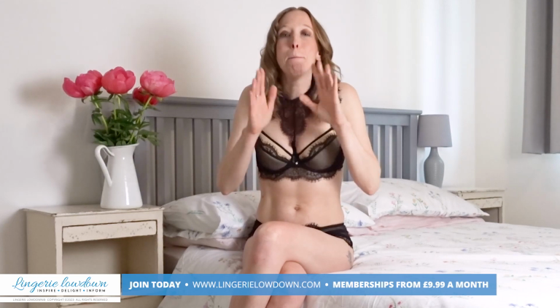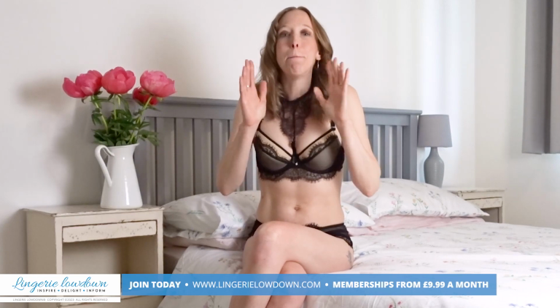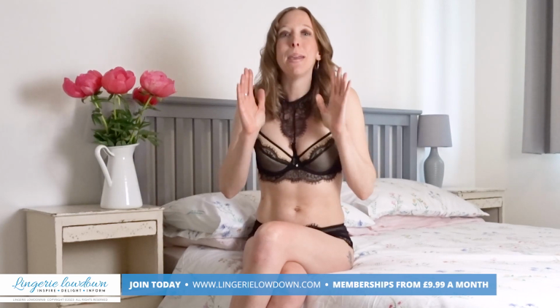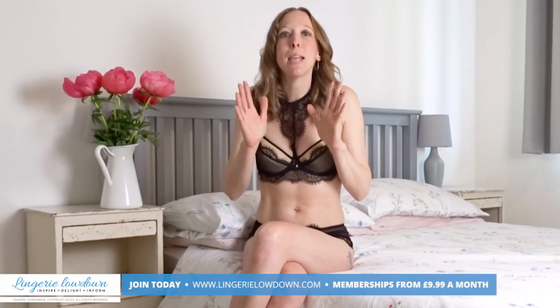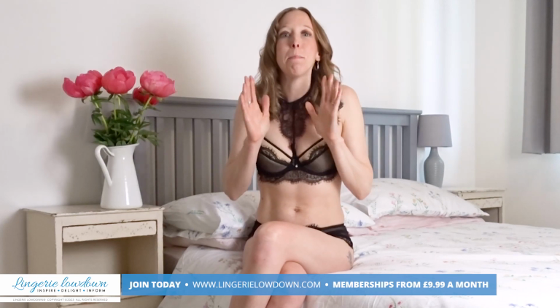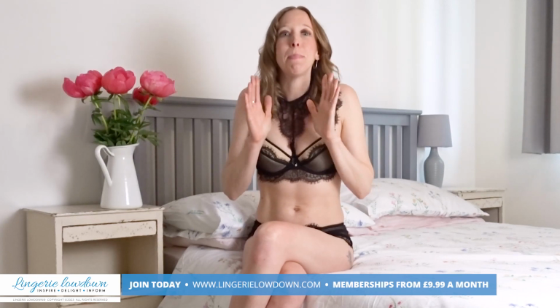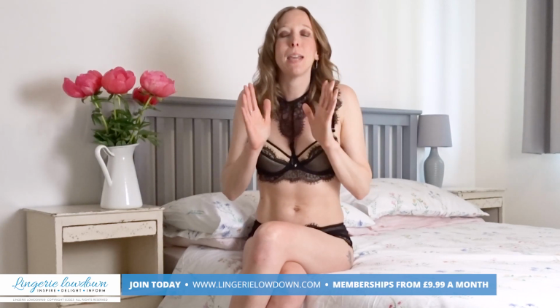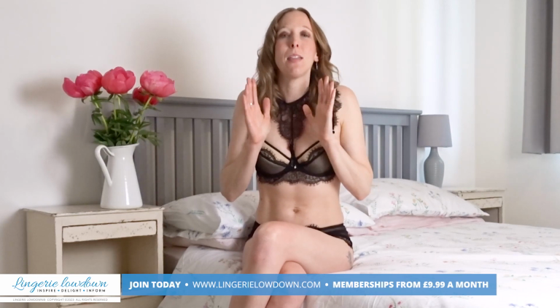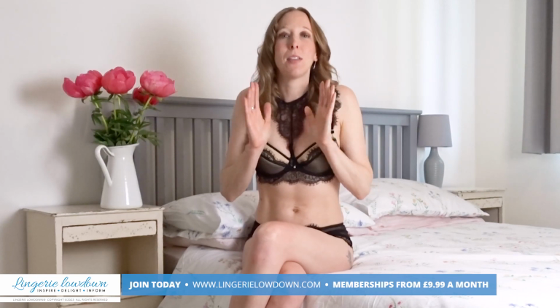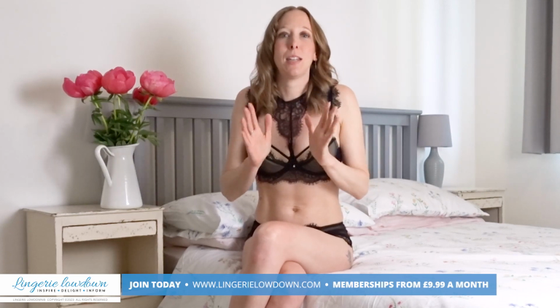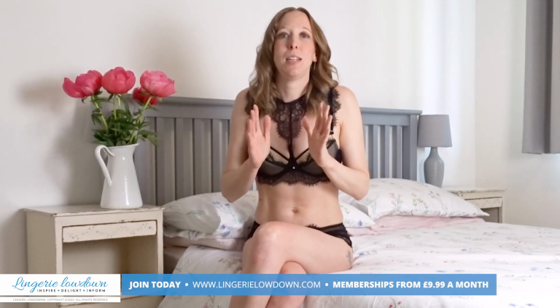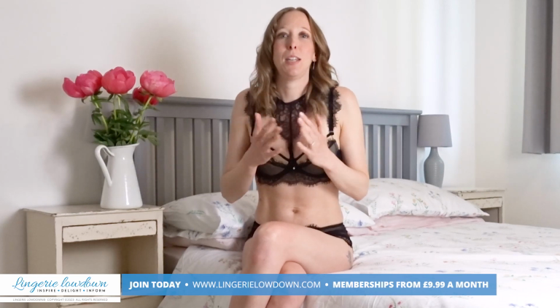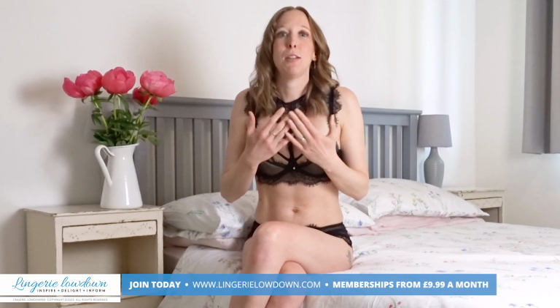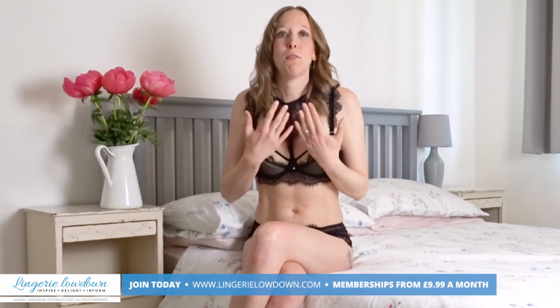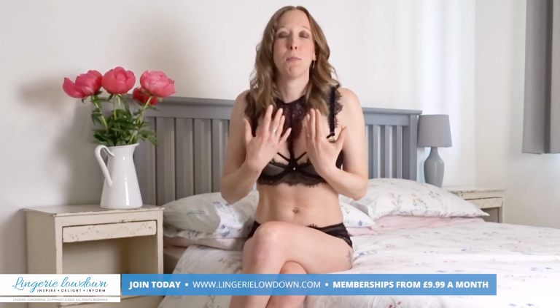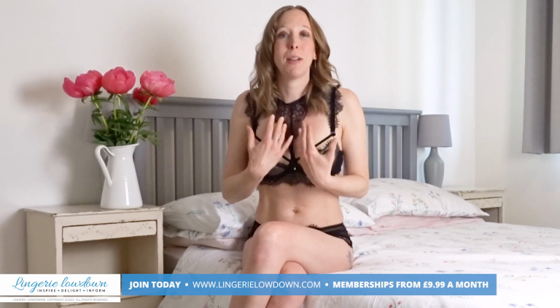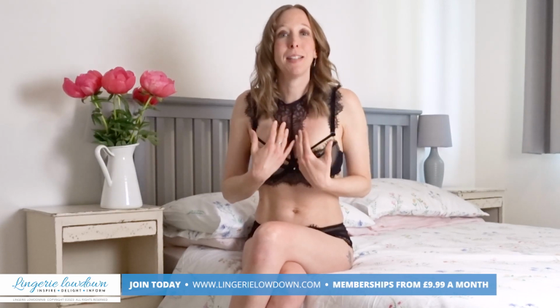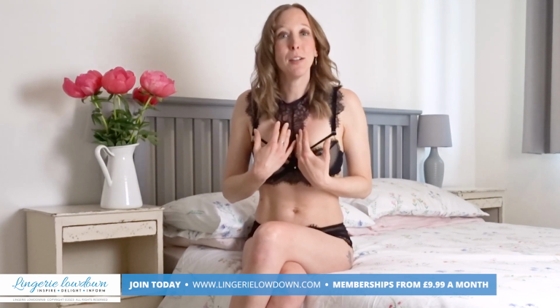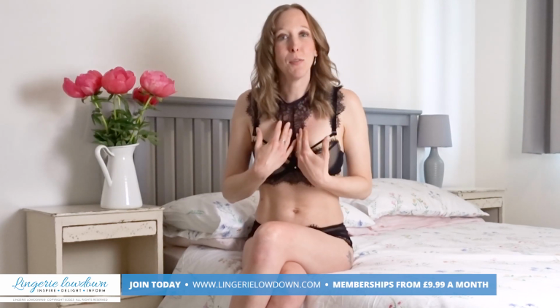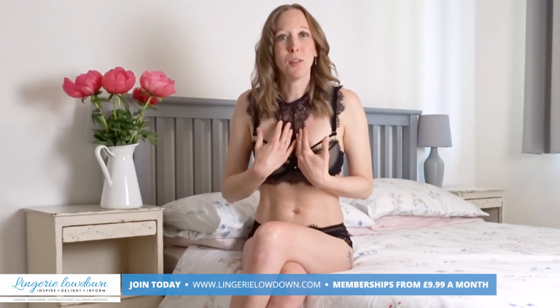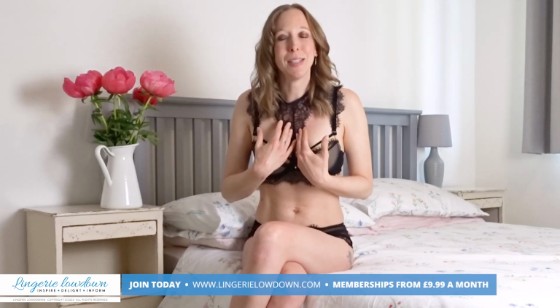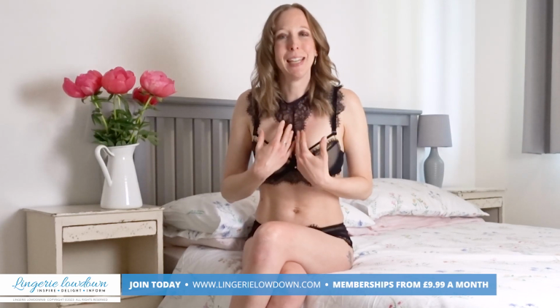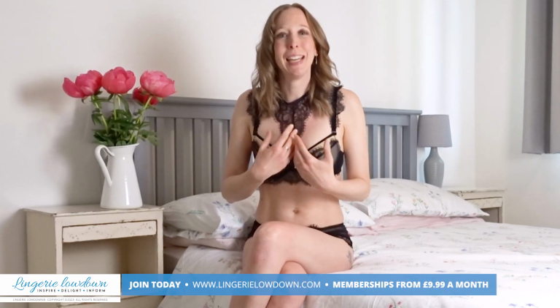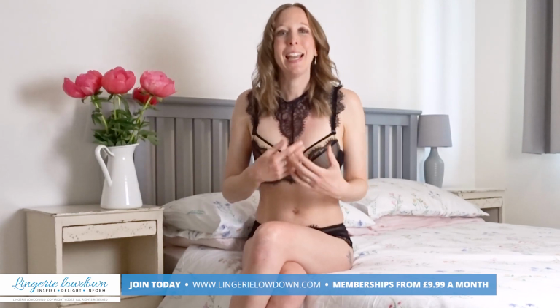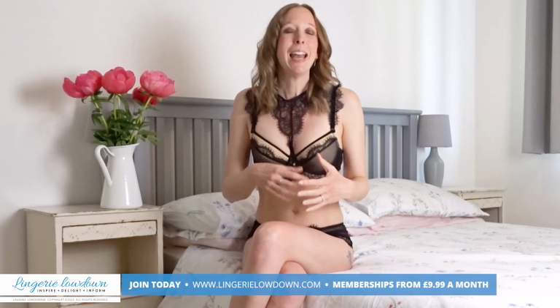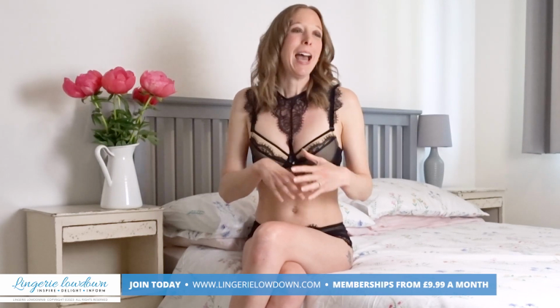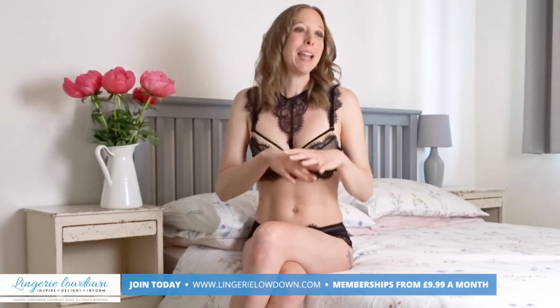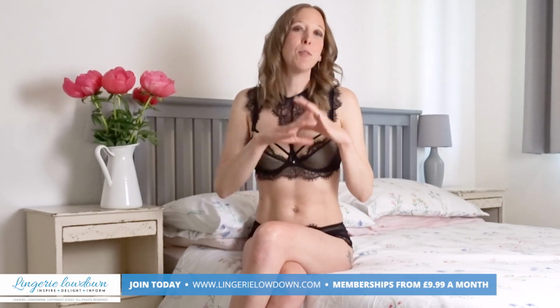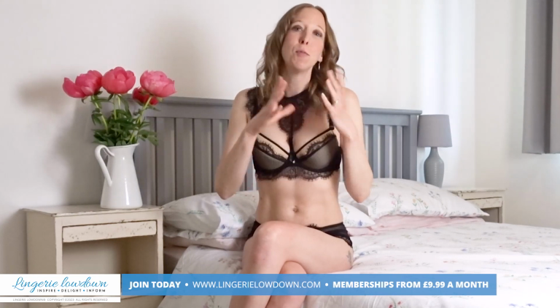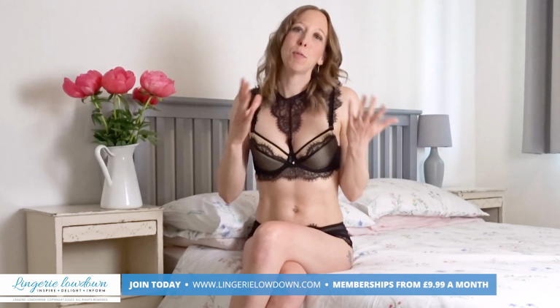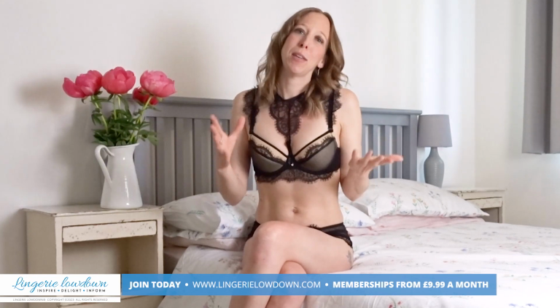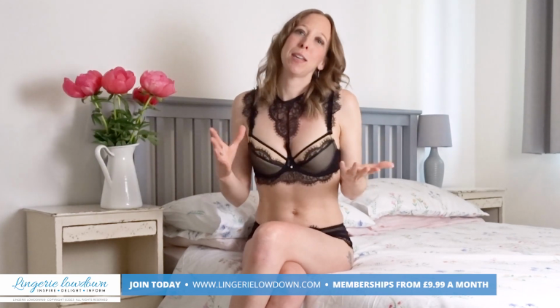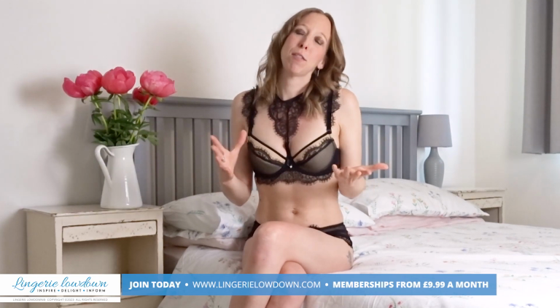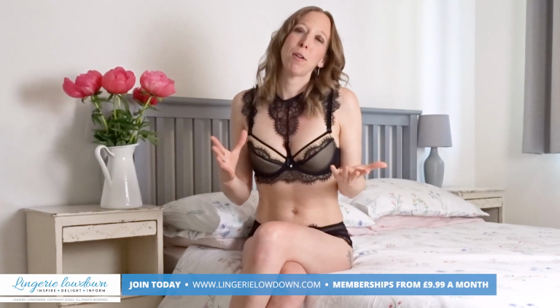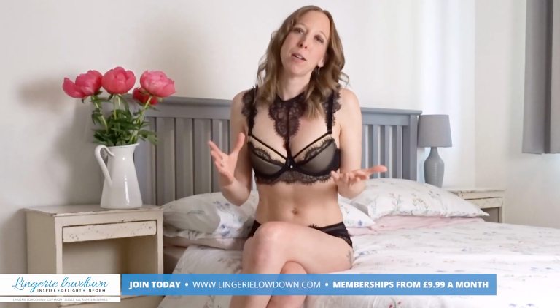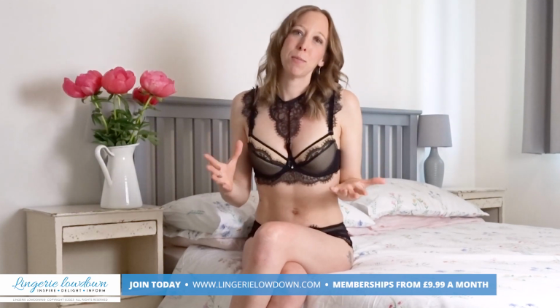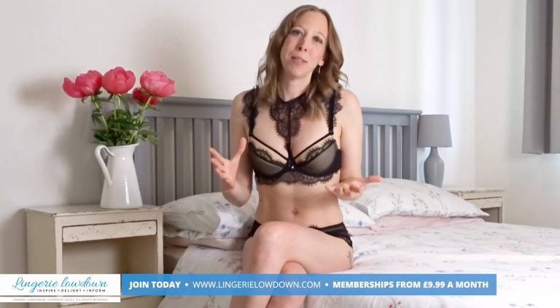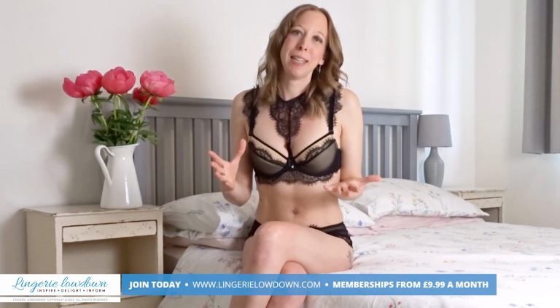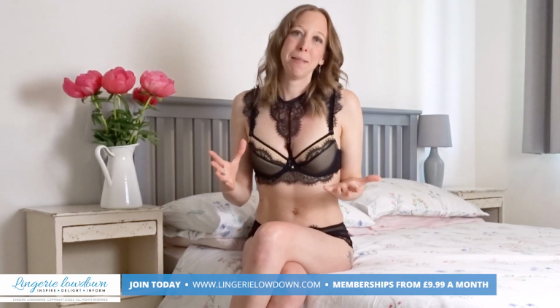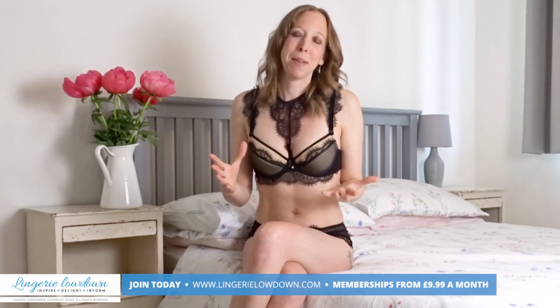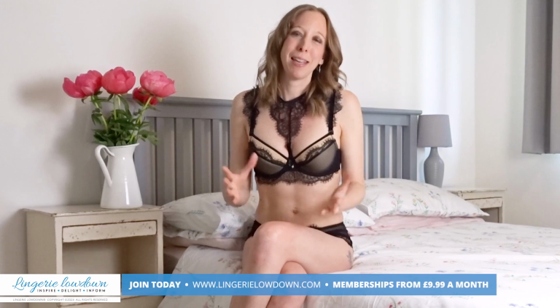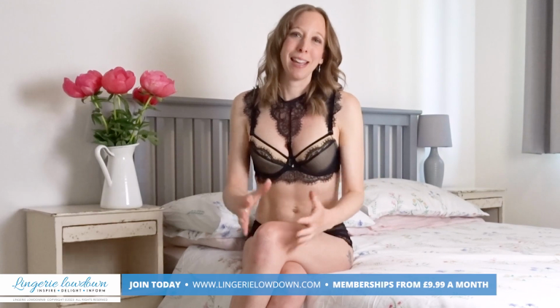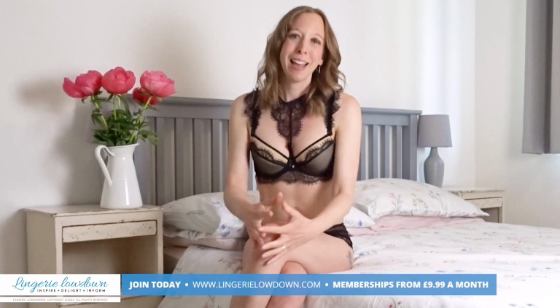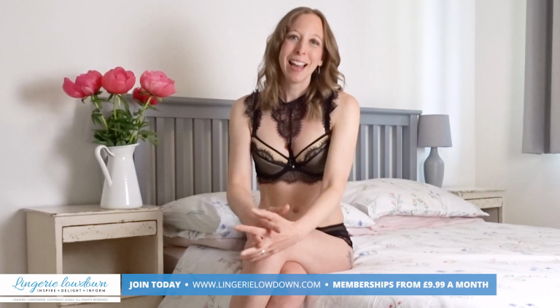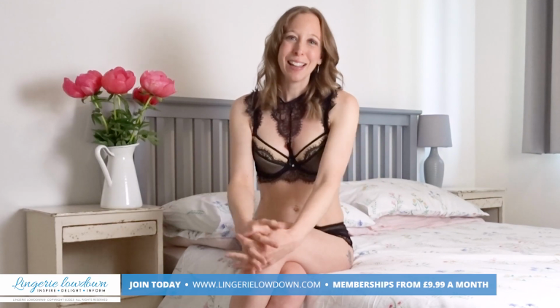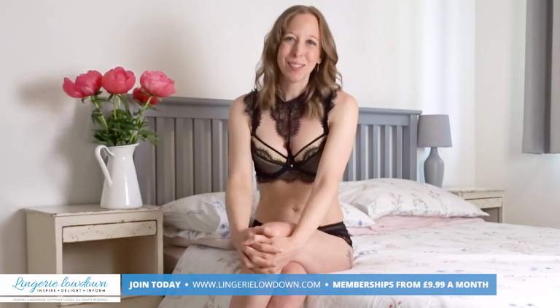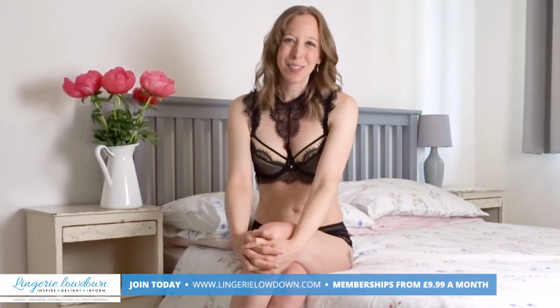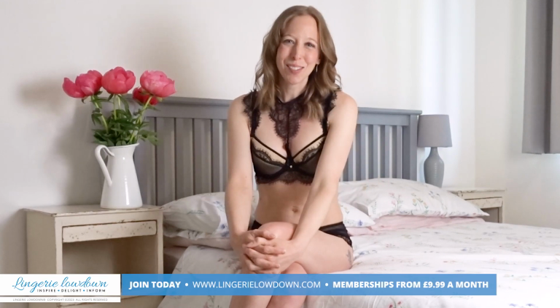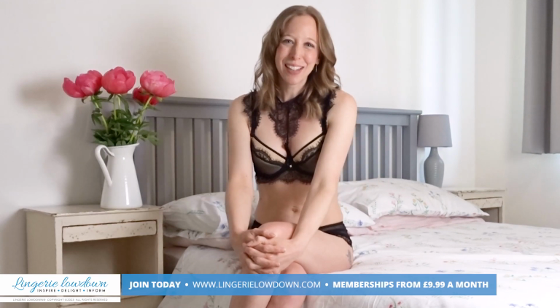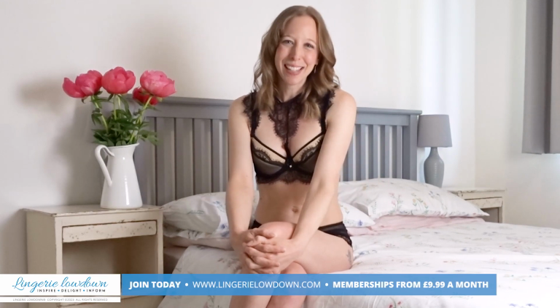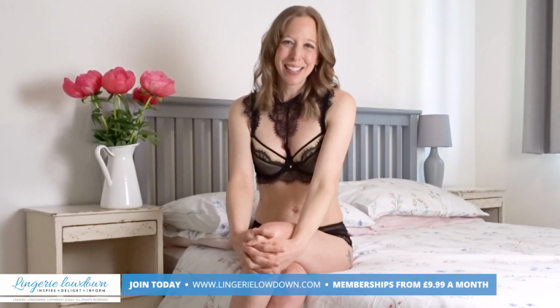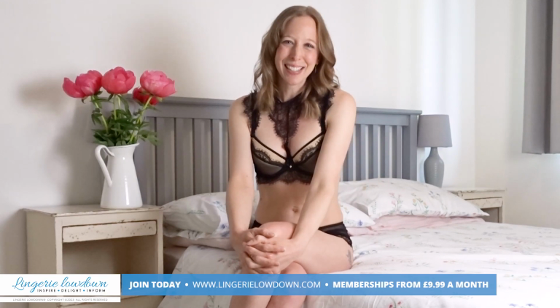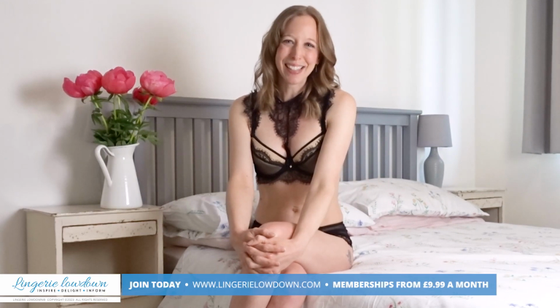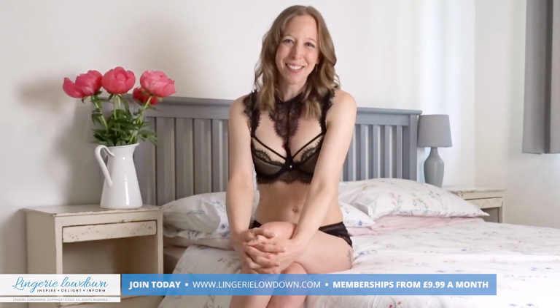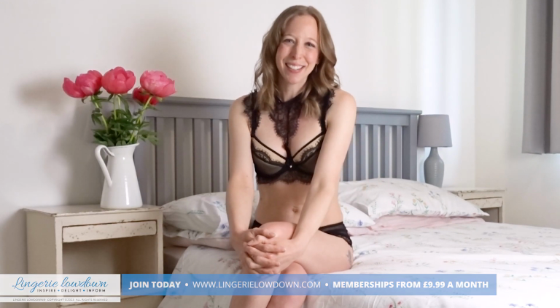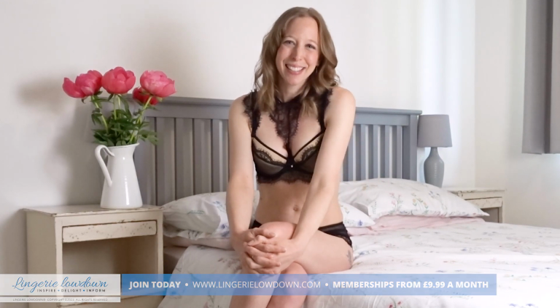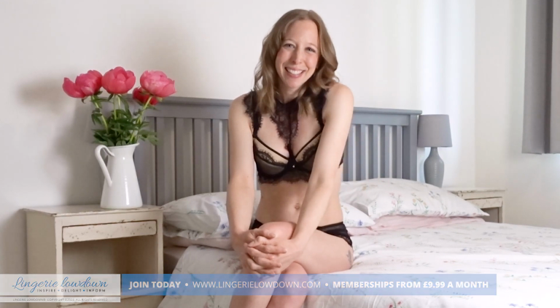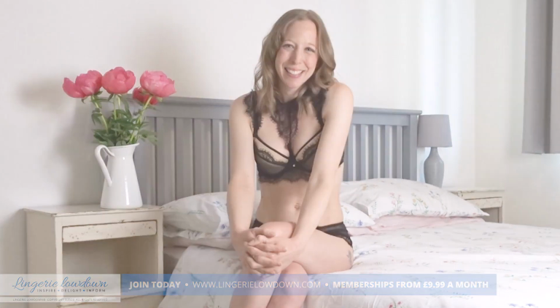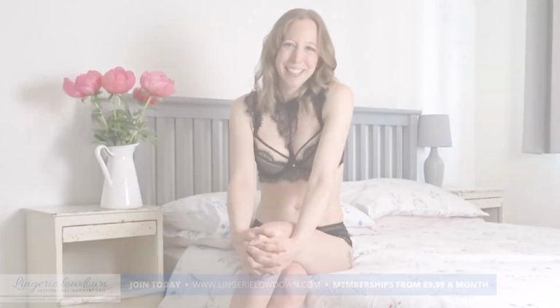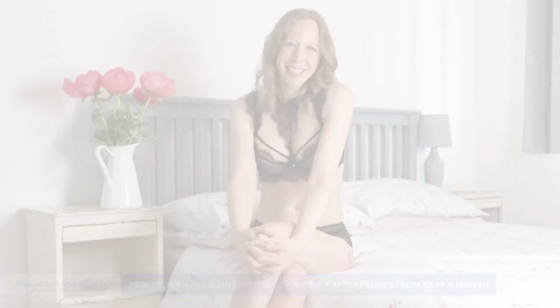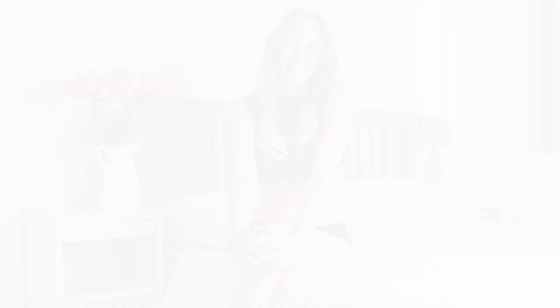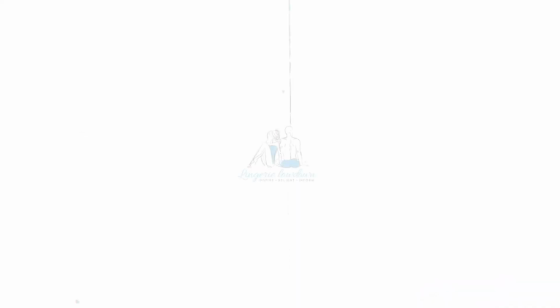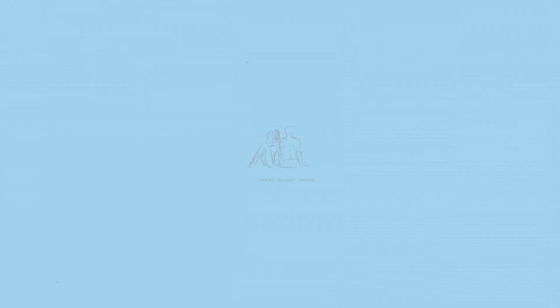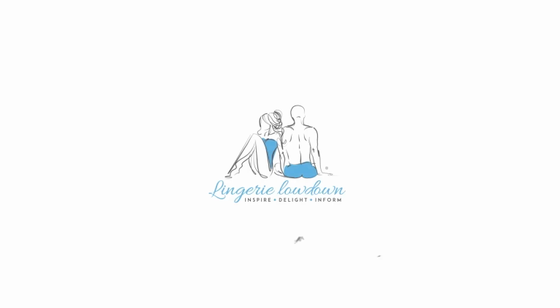A big, big thank you from myself, Lottie, and all the incredible team here at Laundry Lowdown. Bye!